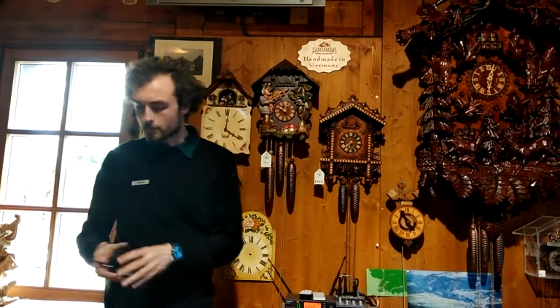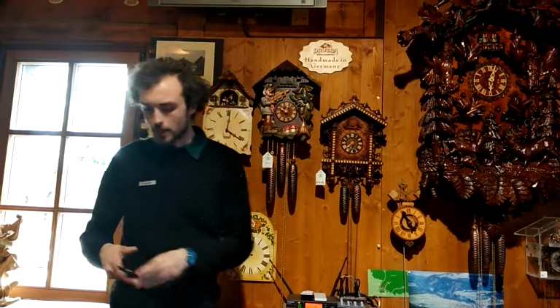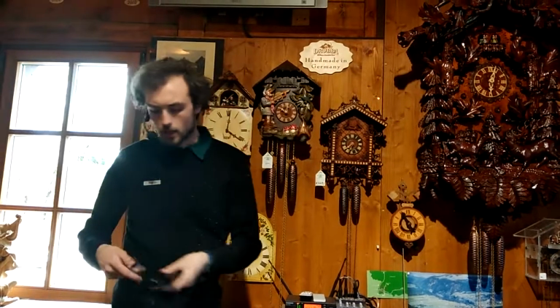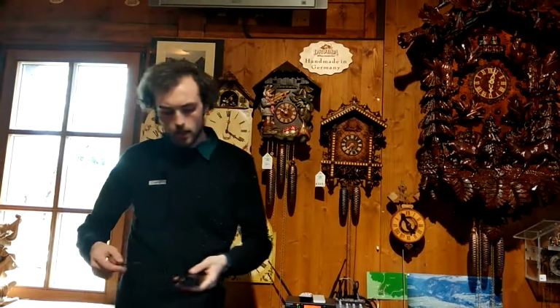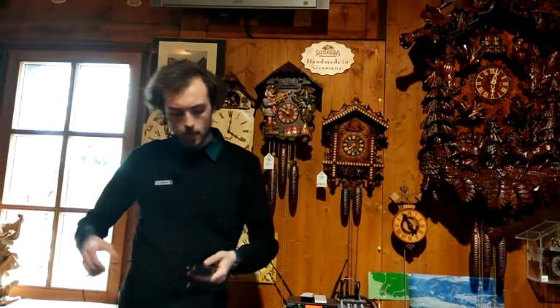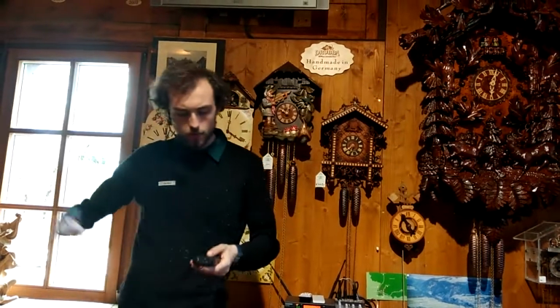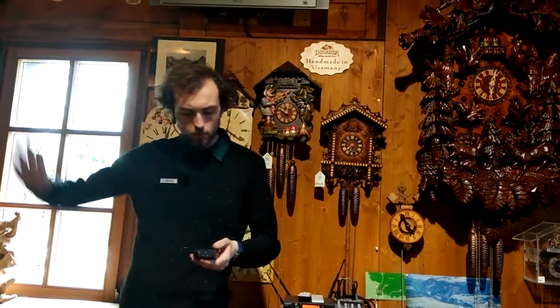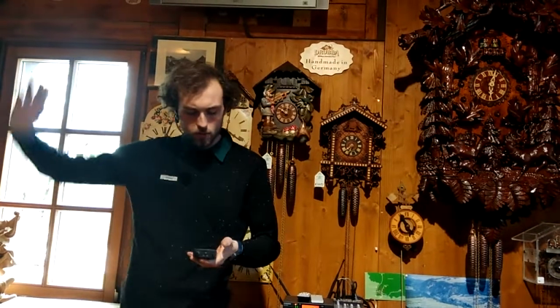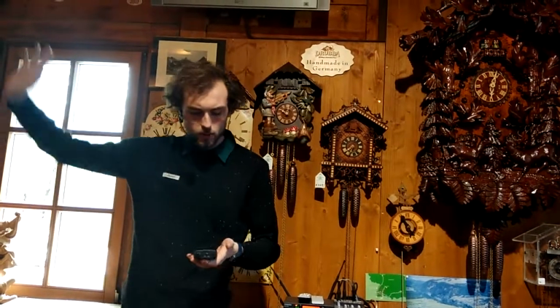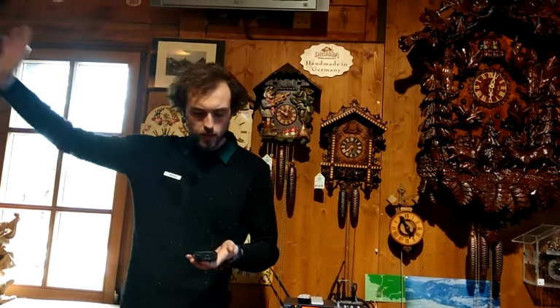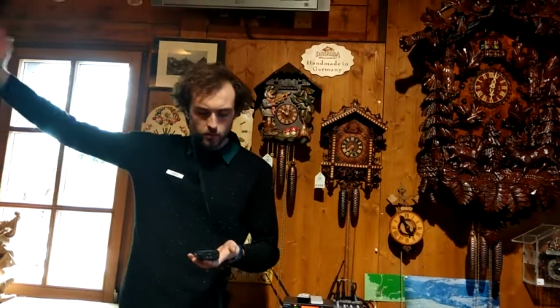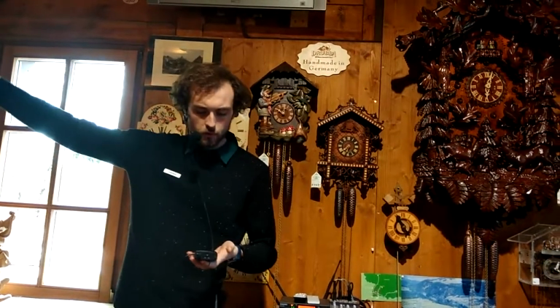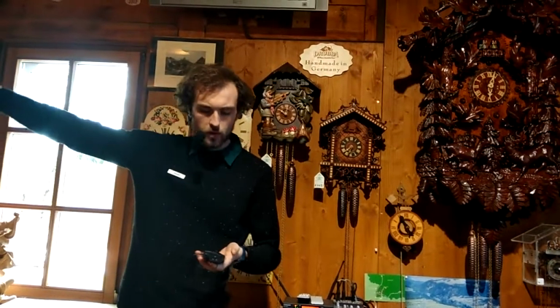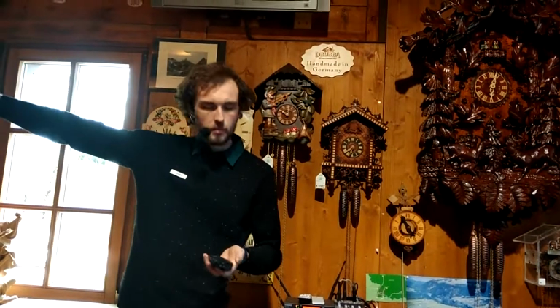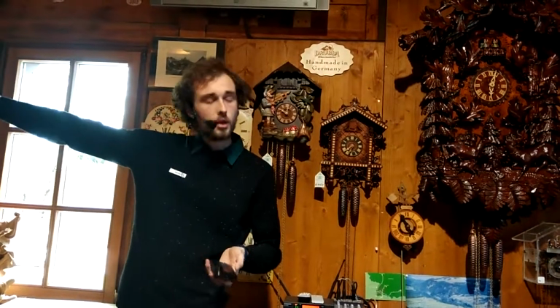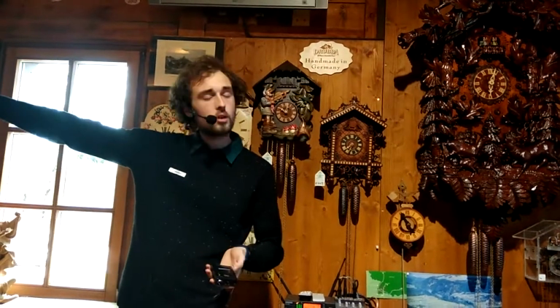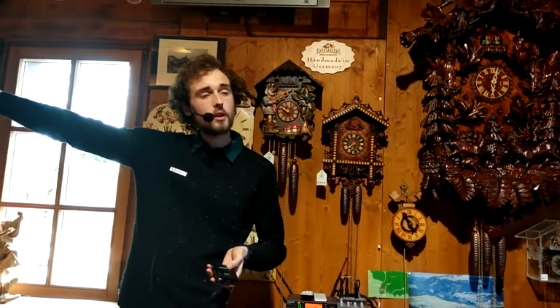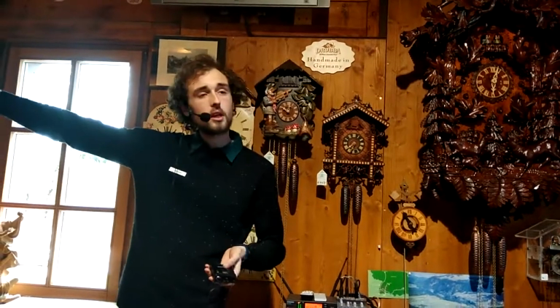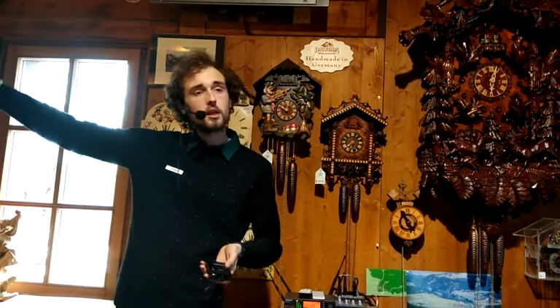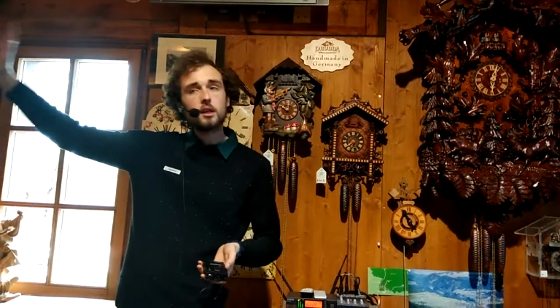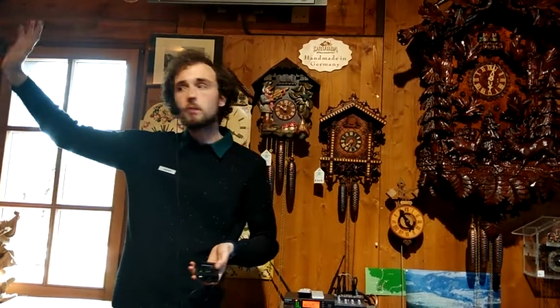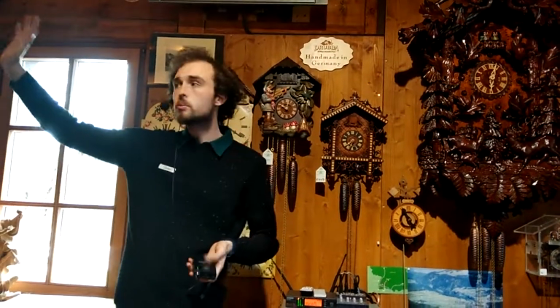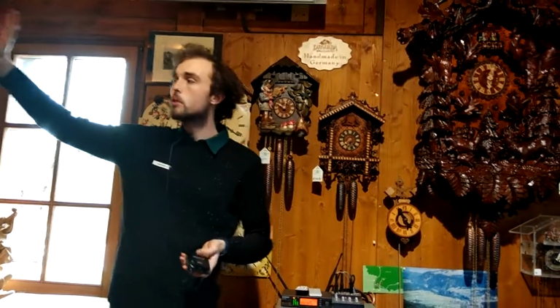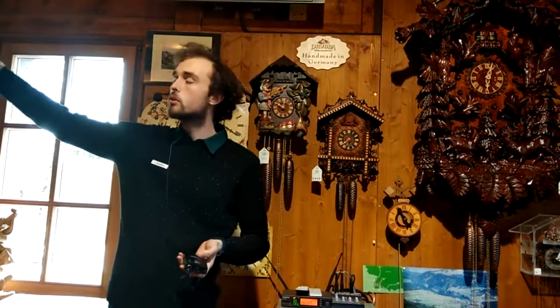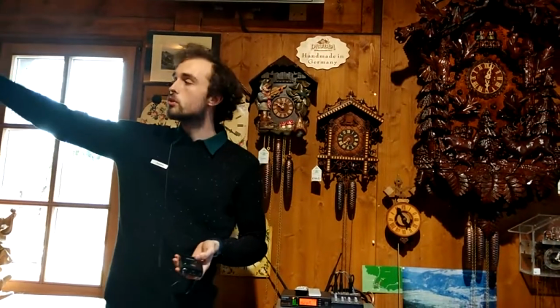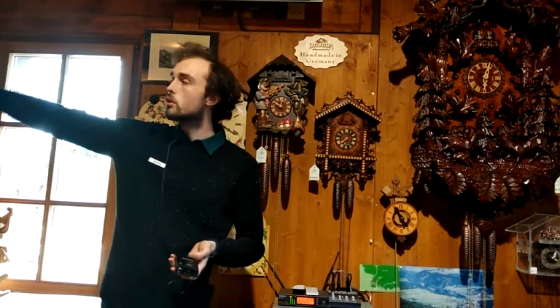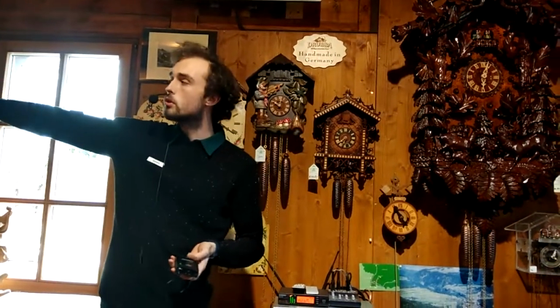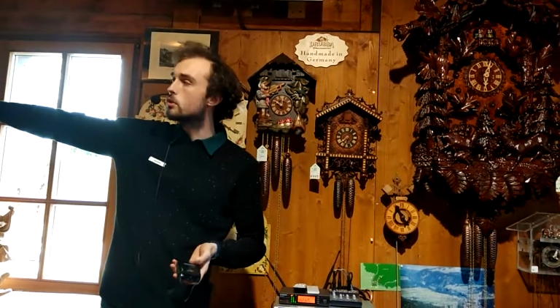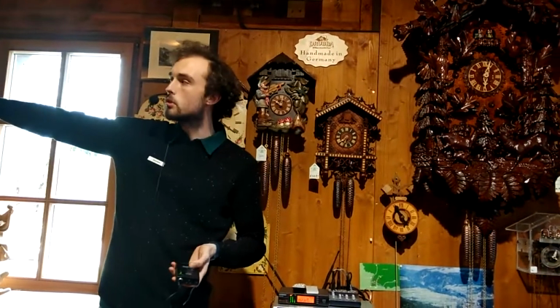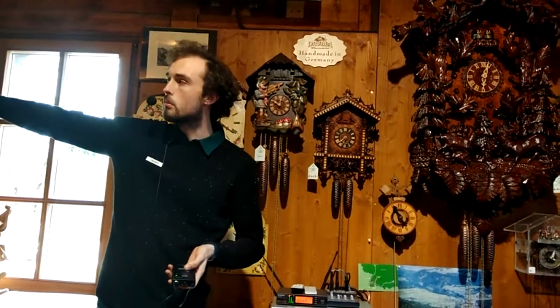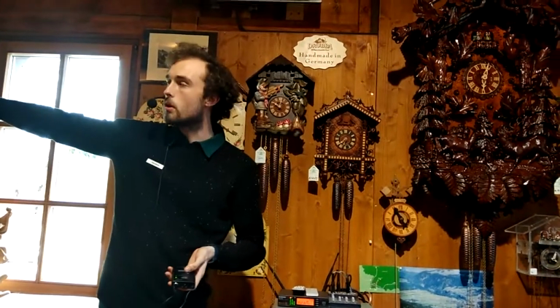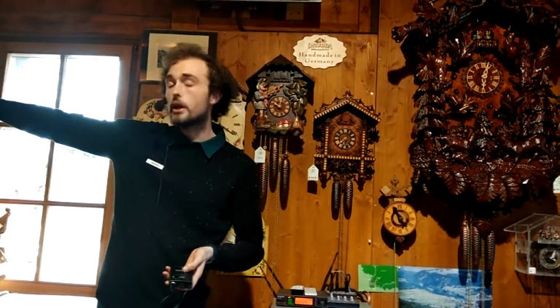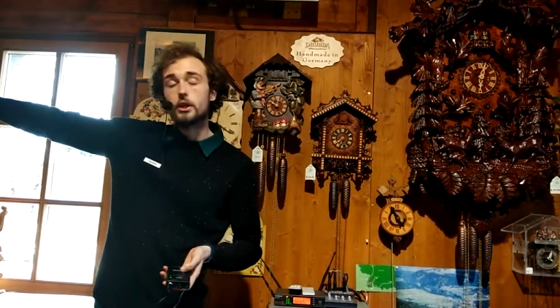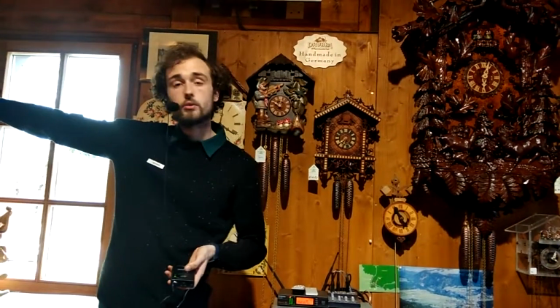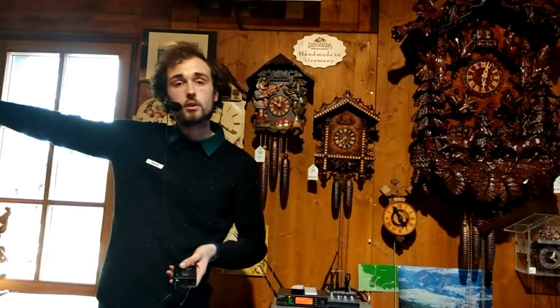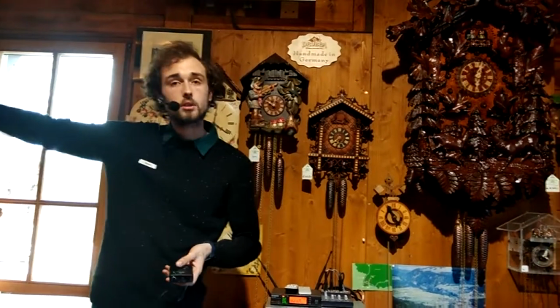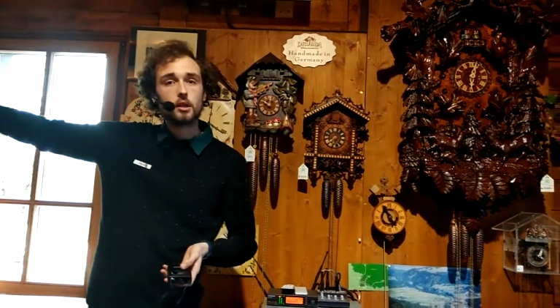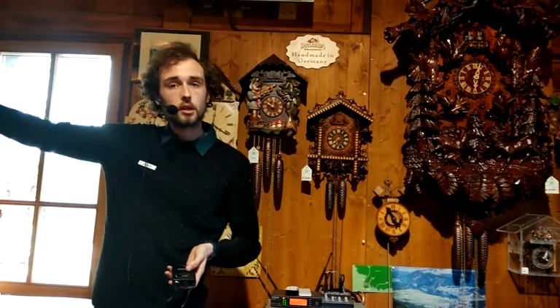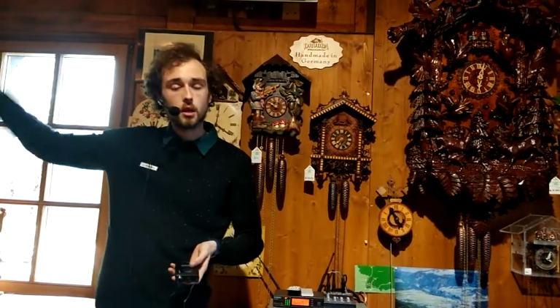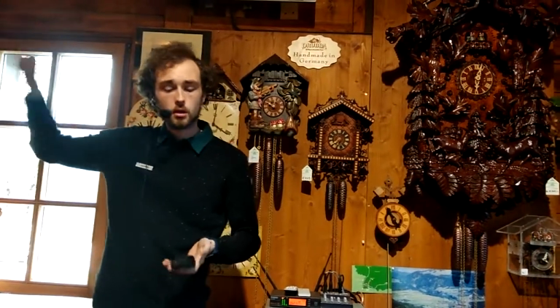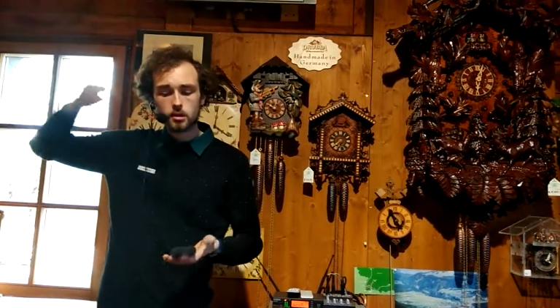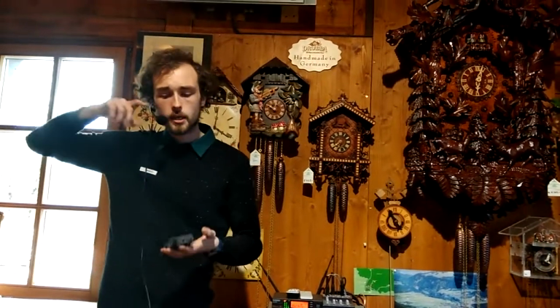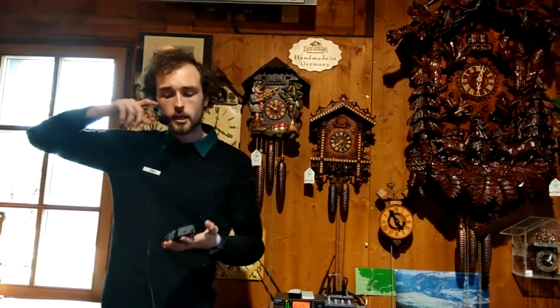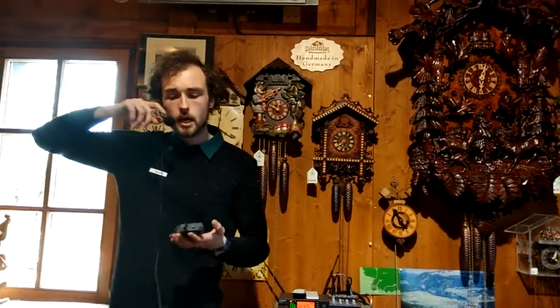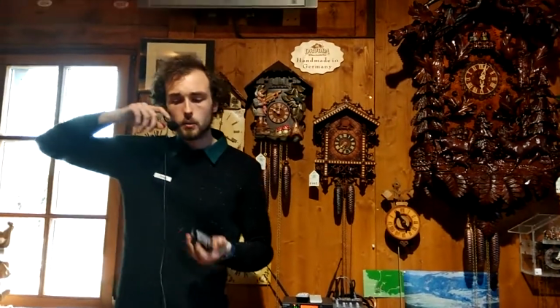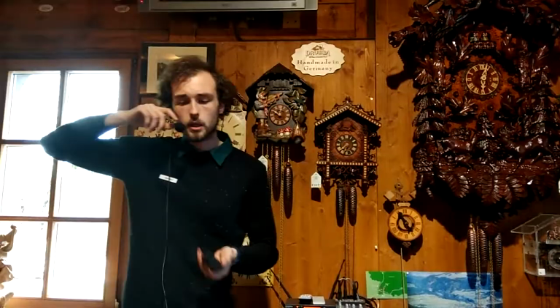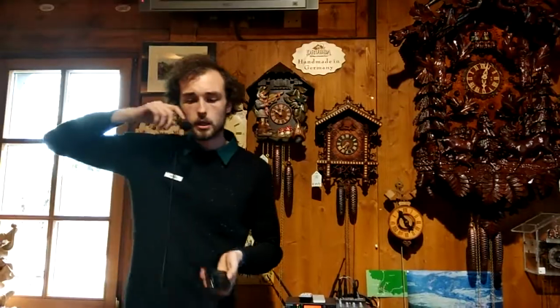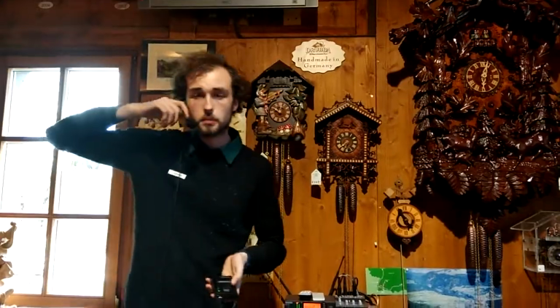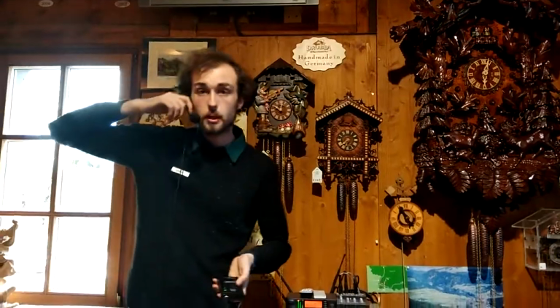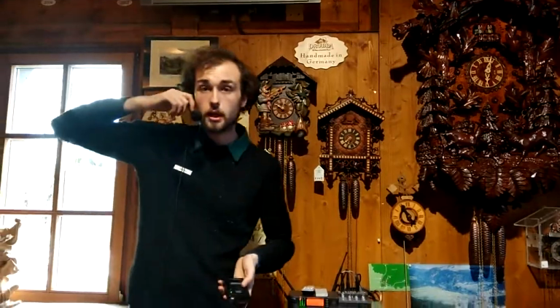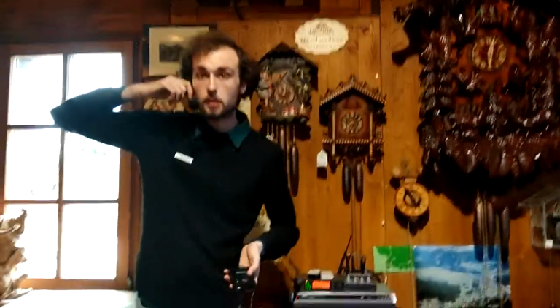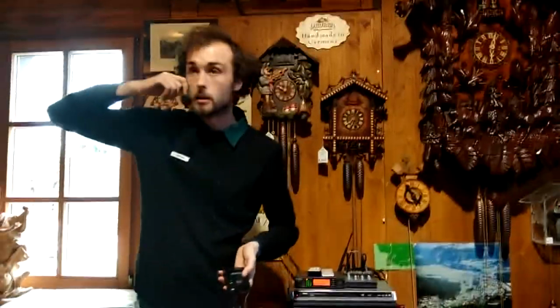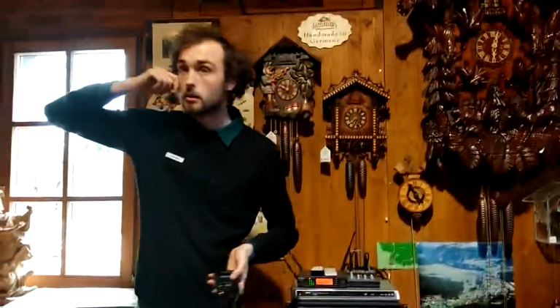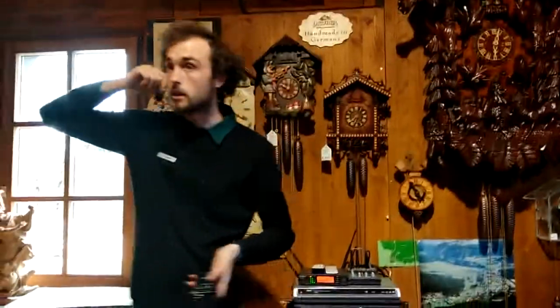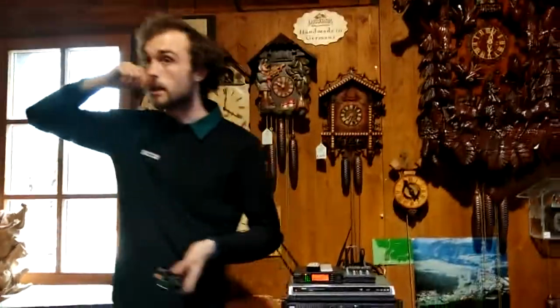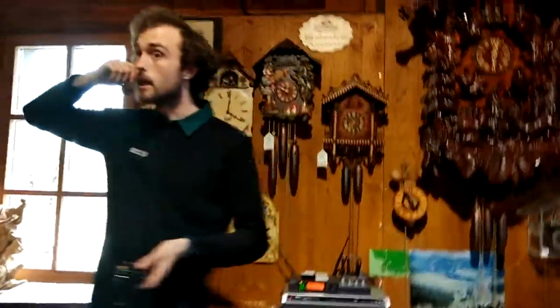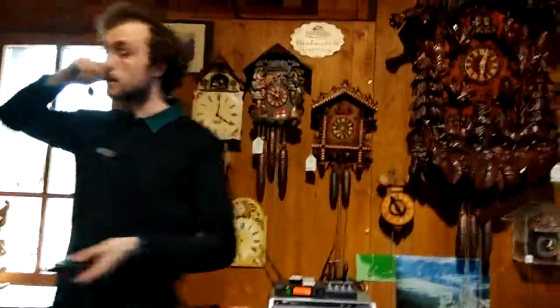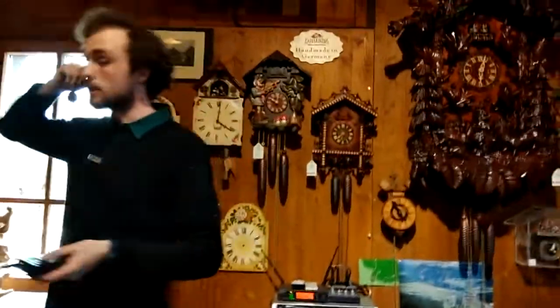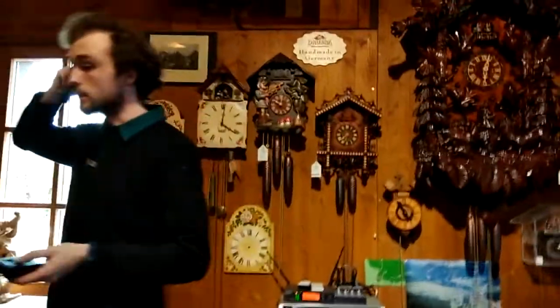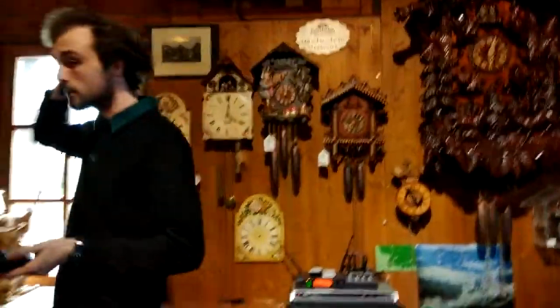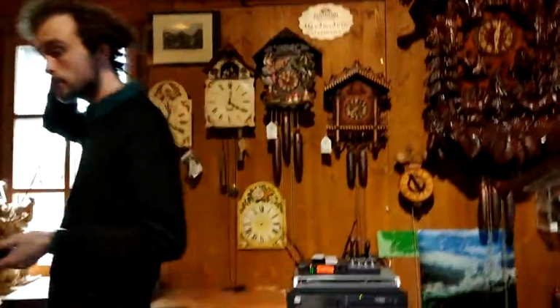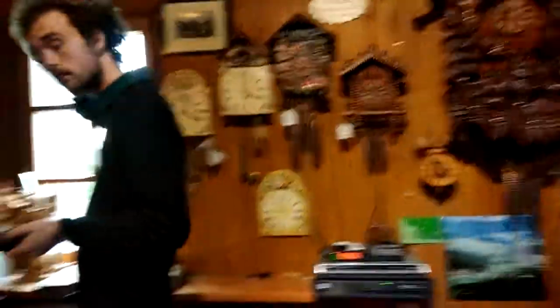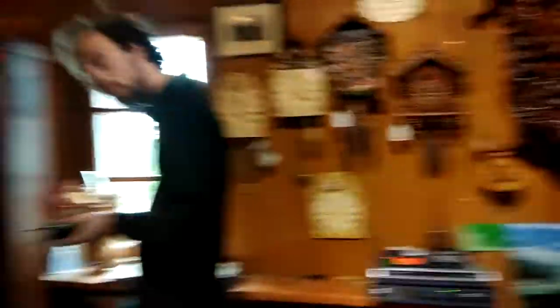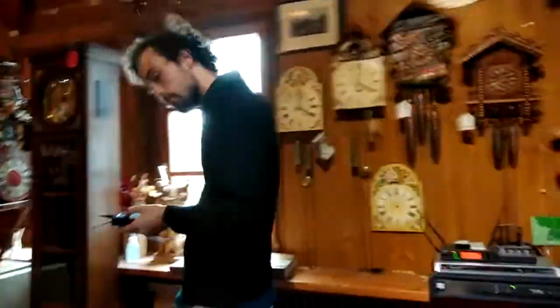If you'd just like to follow me over here, I'm going to show you some more interesting clocks, and then I will explain about the taxes here.